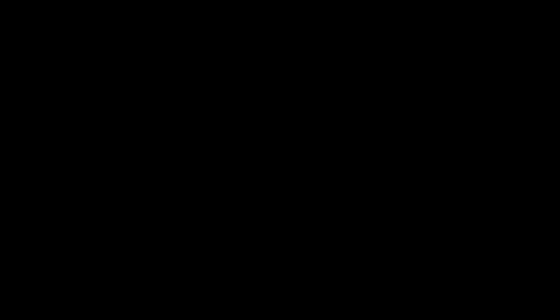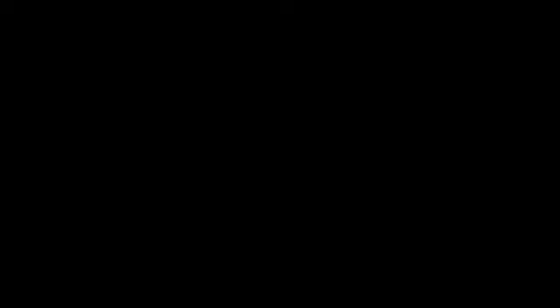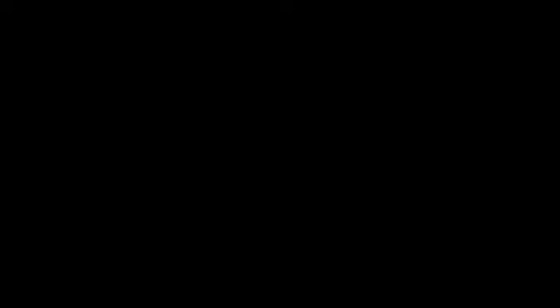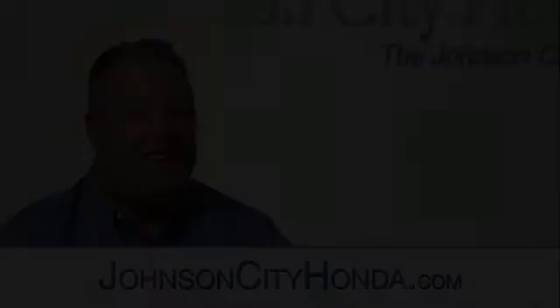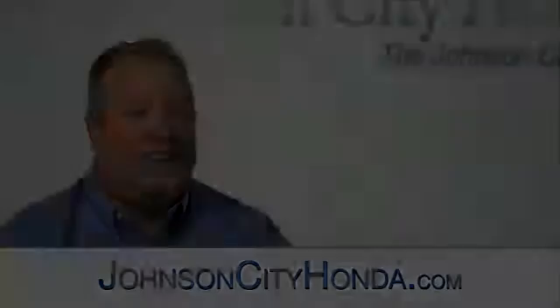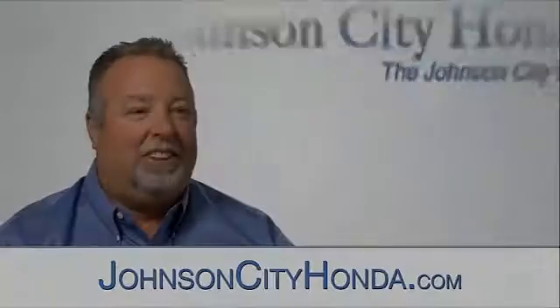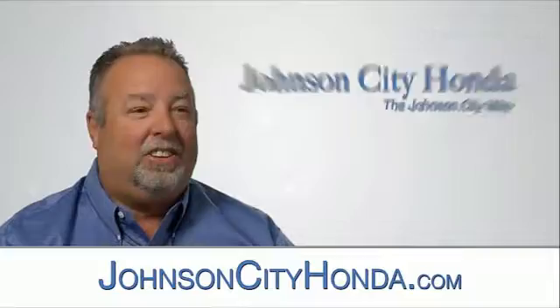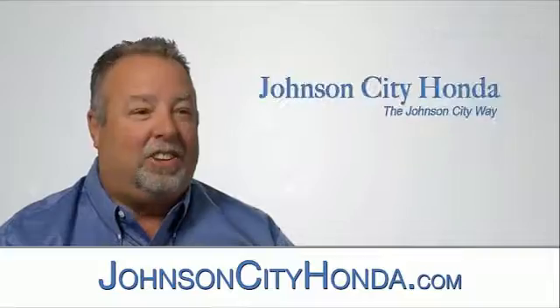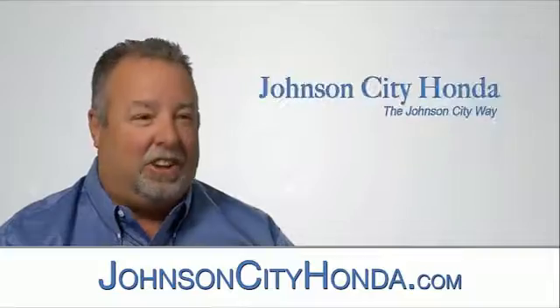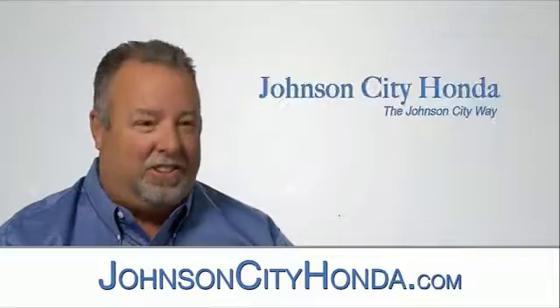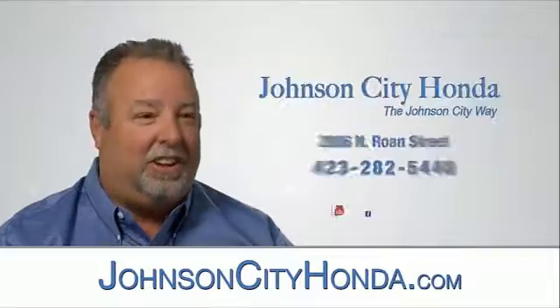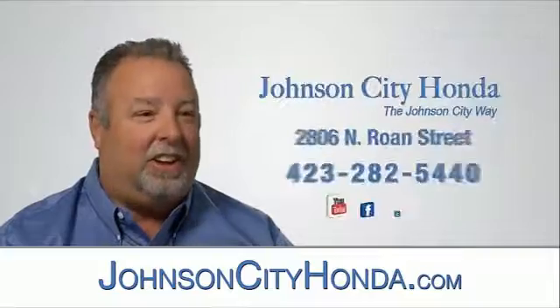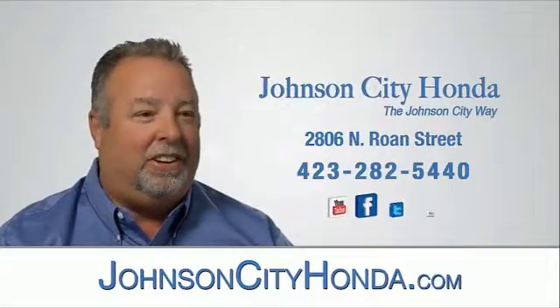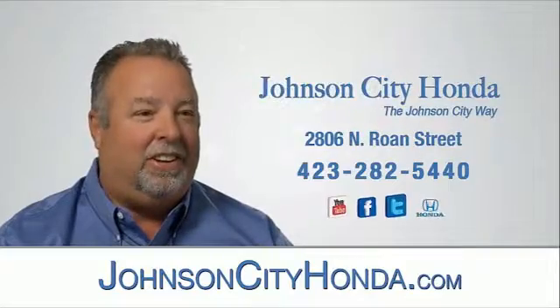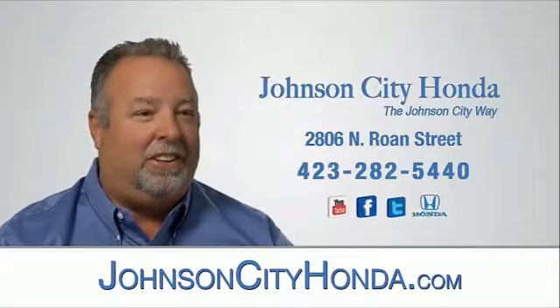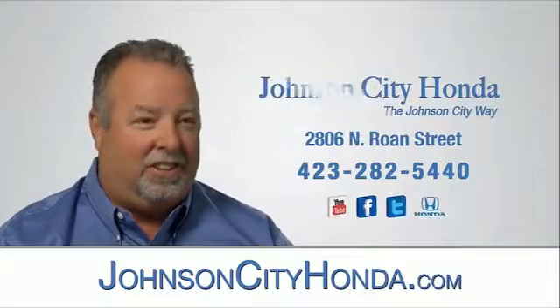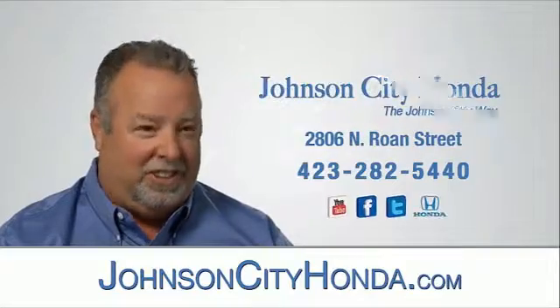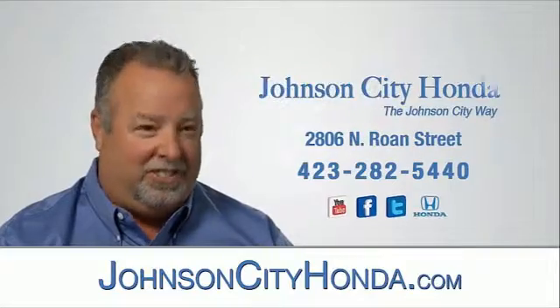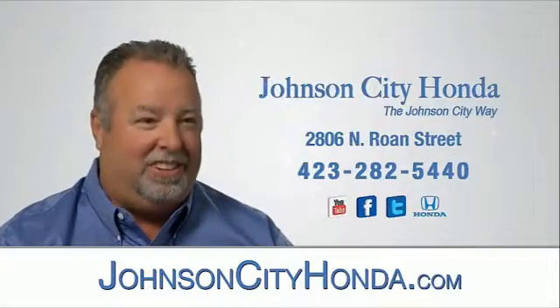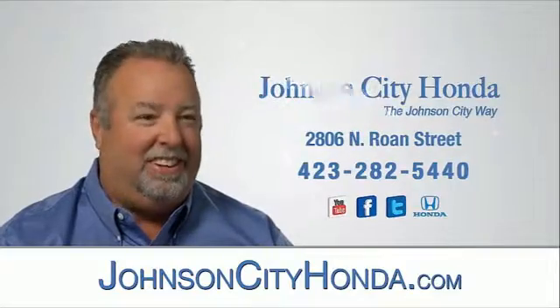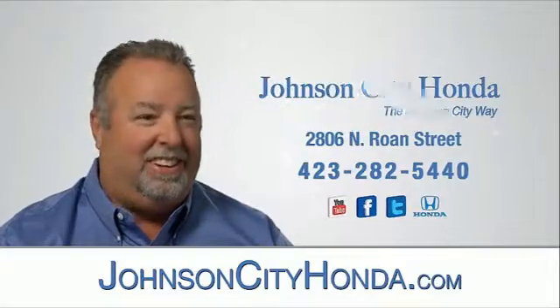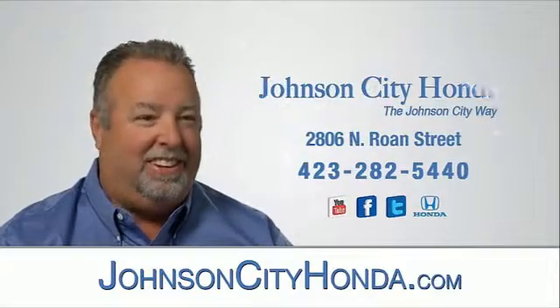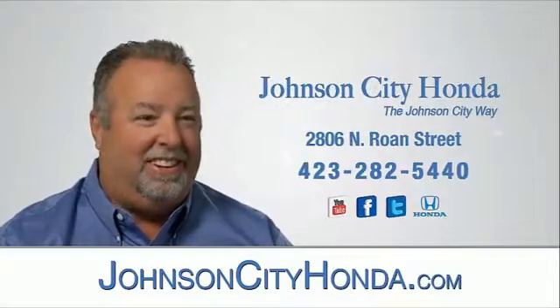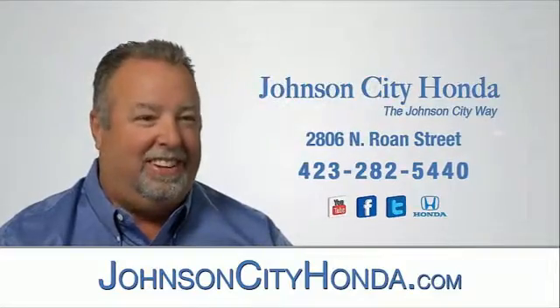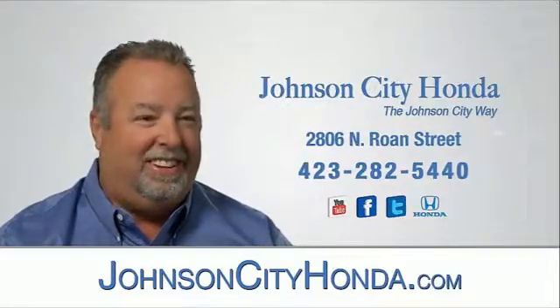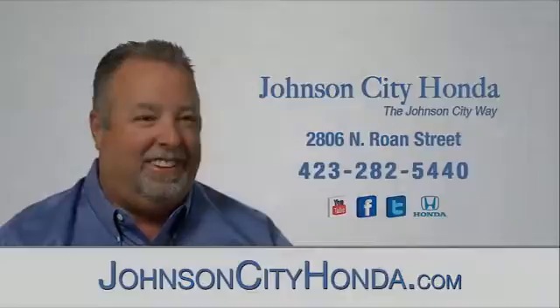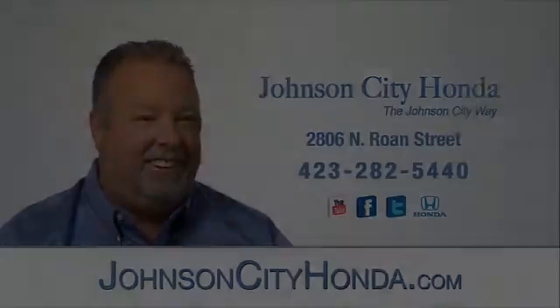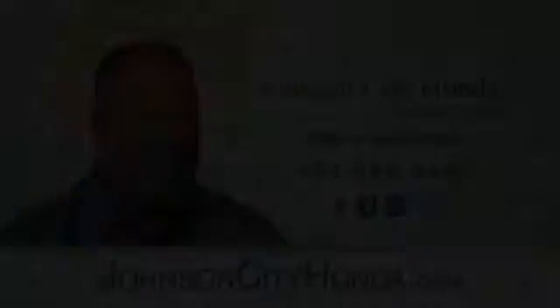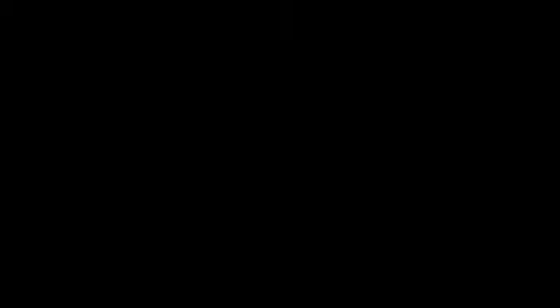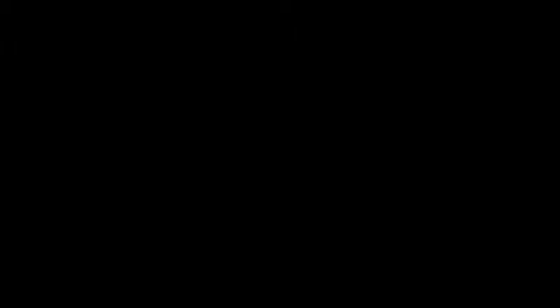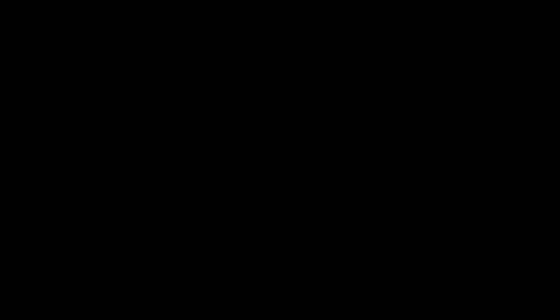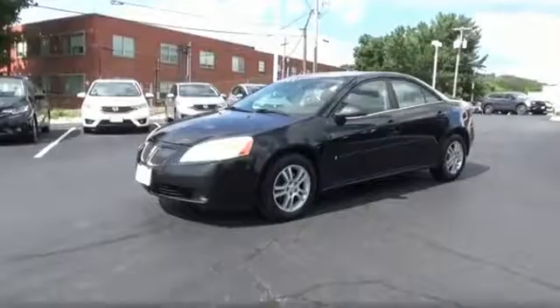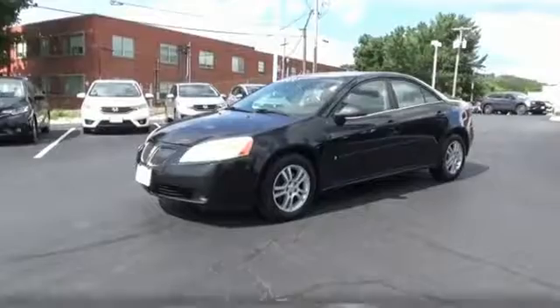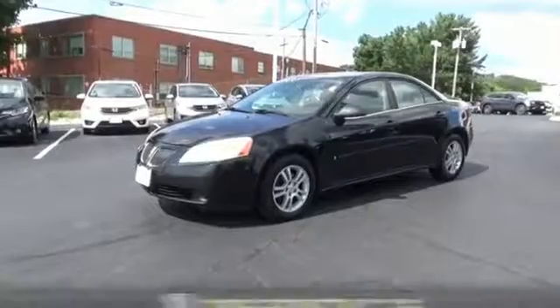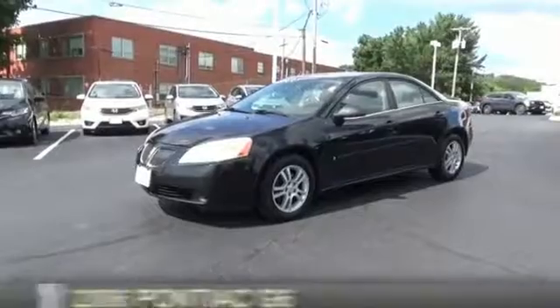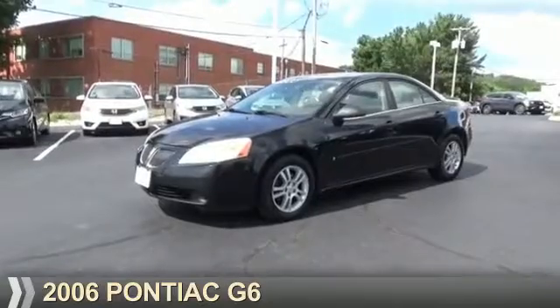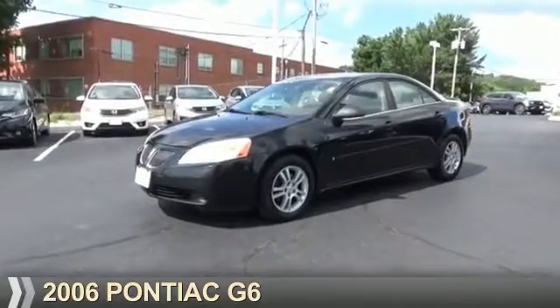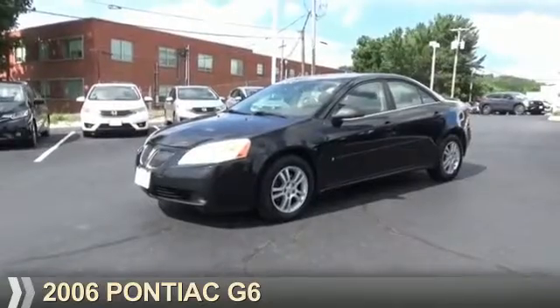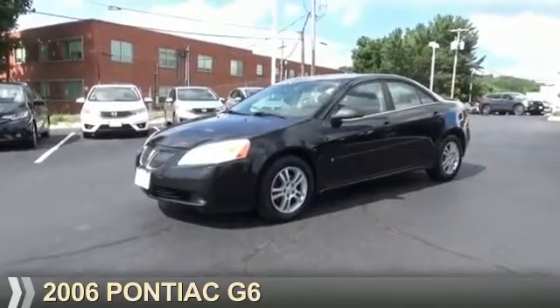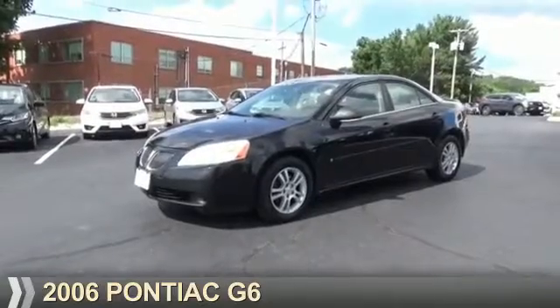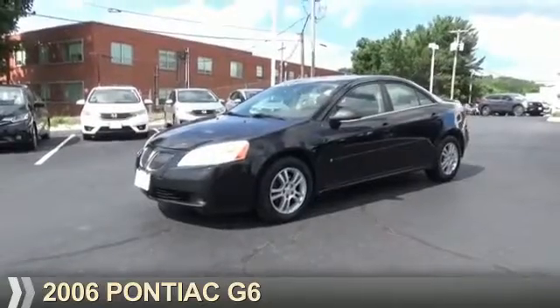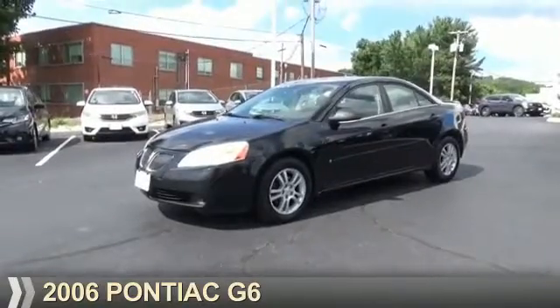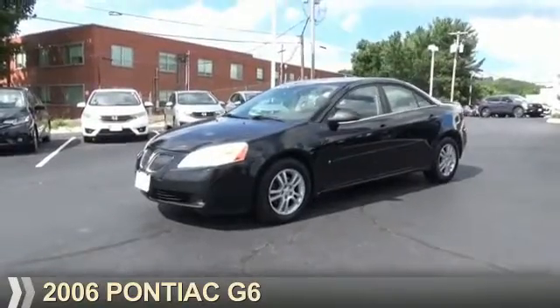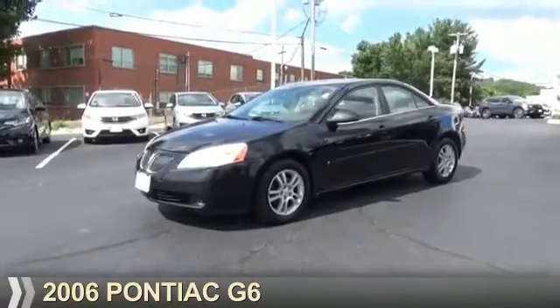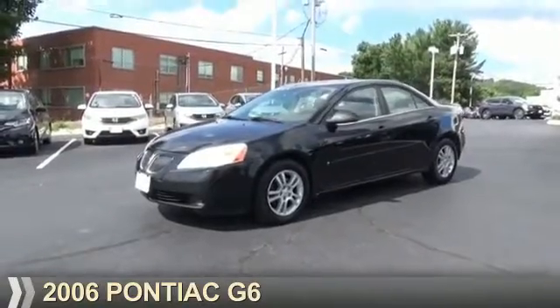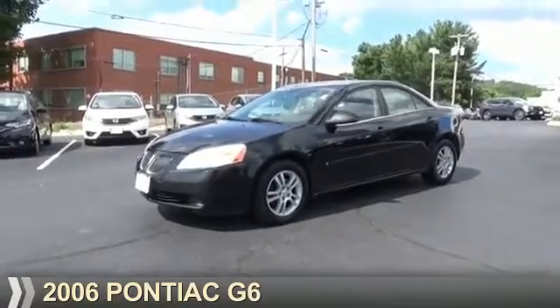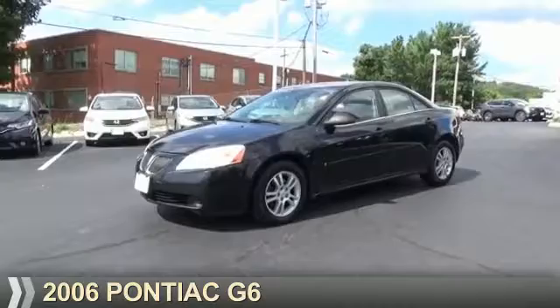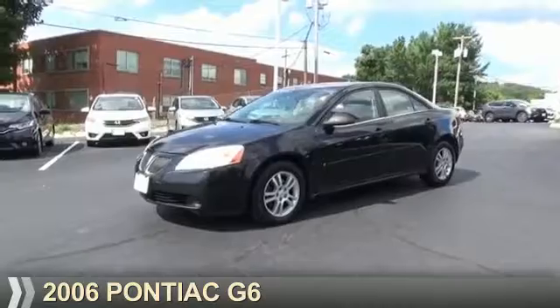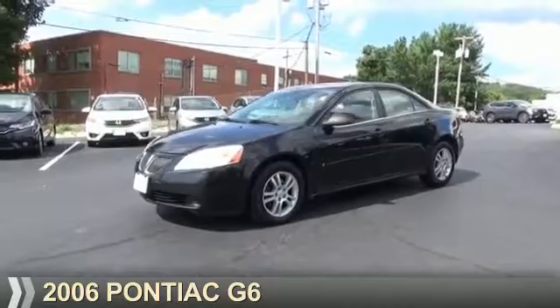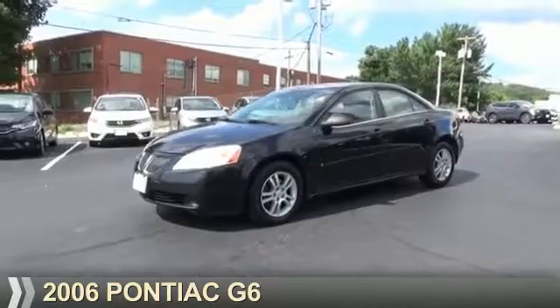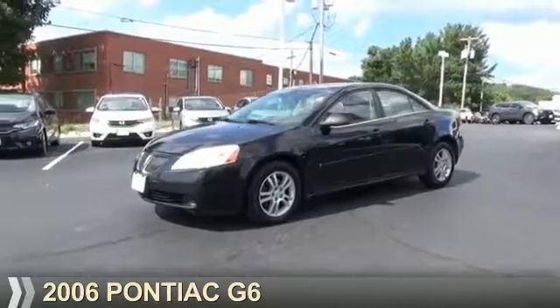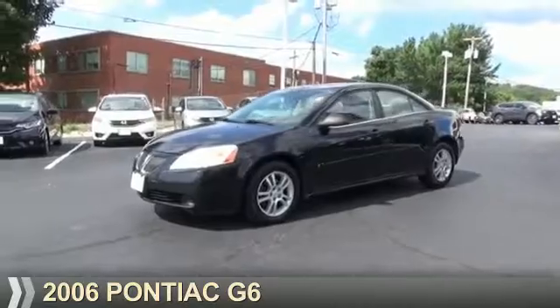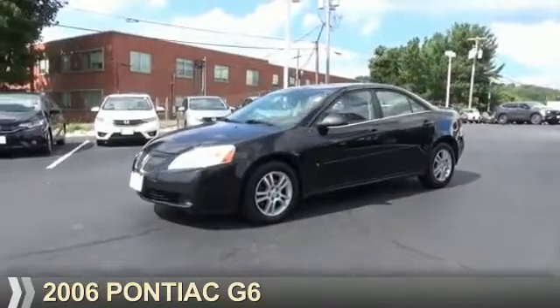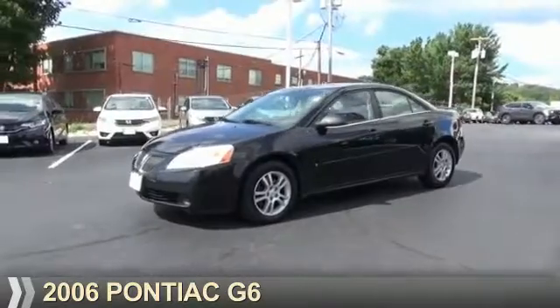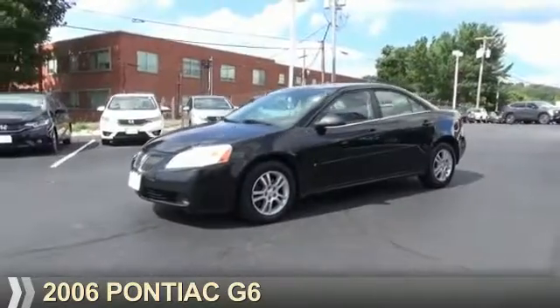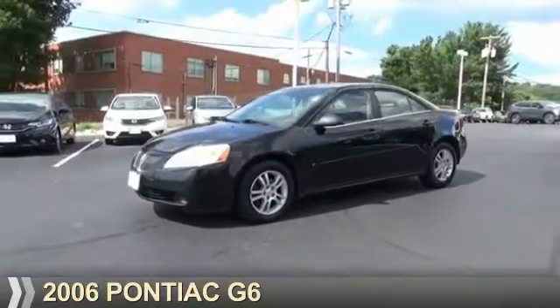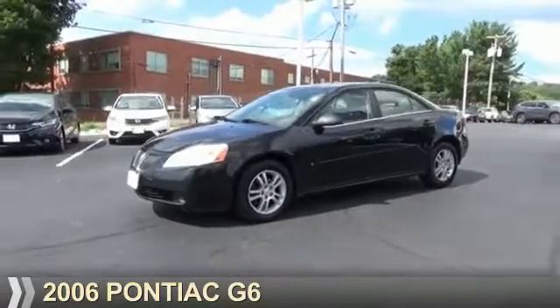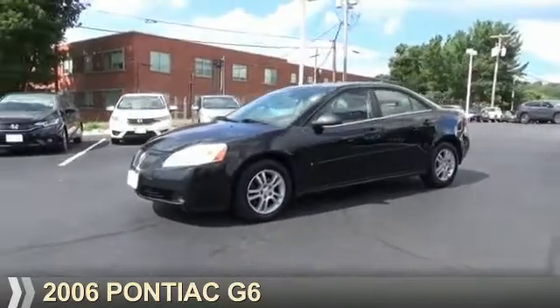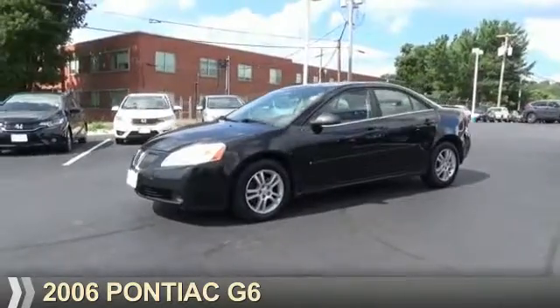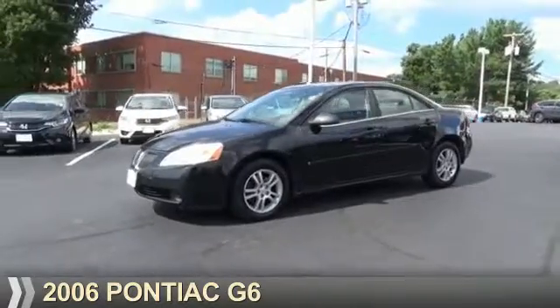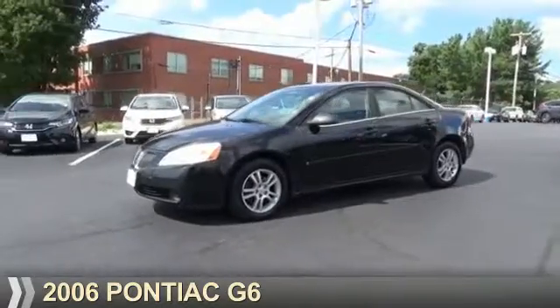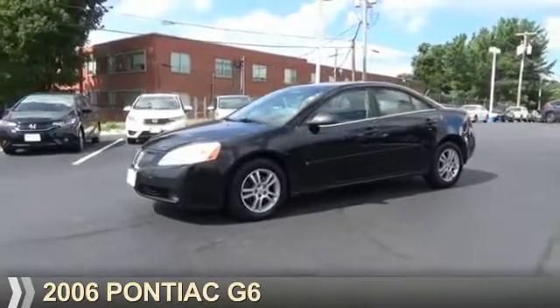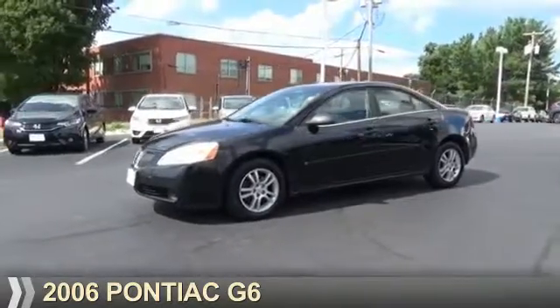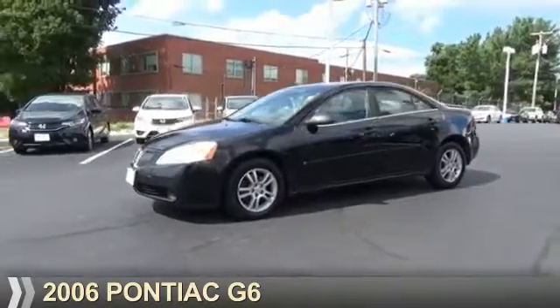Johnson City Honda, Johnson City. Presenting the 2006 Pontiac G6.